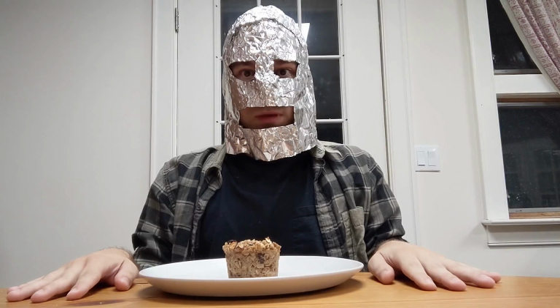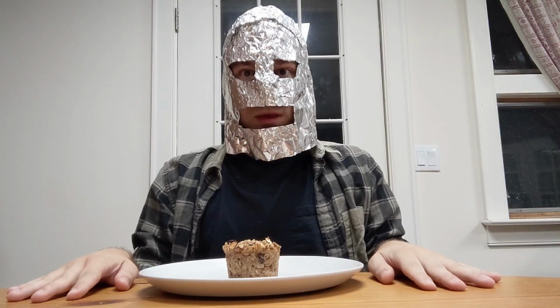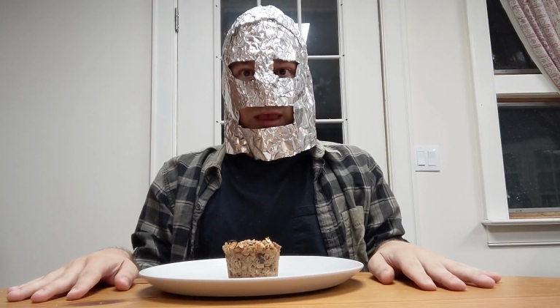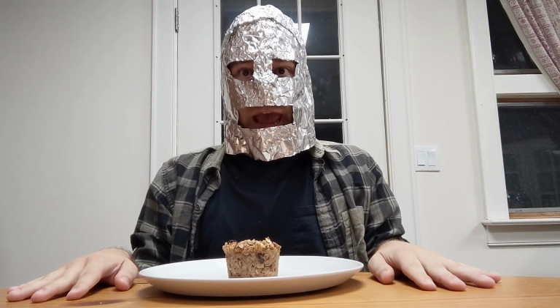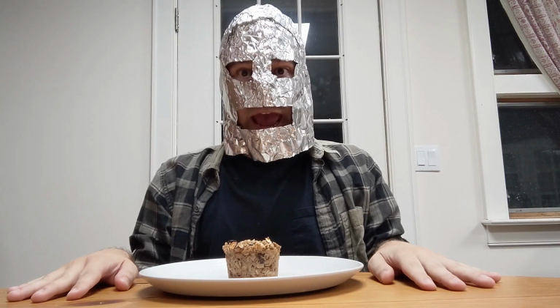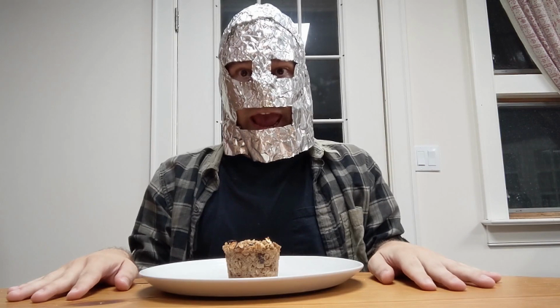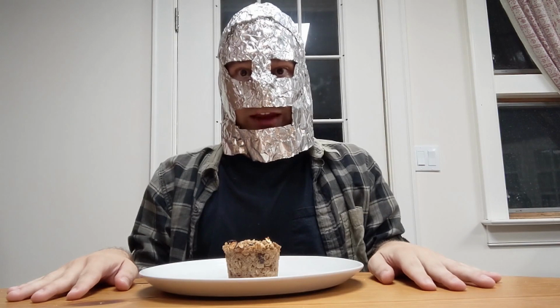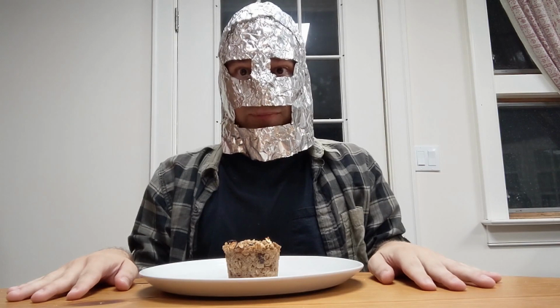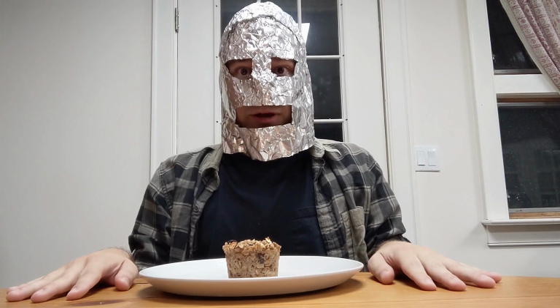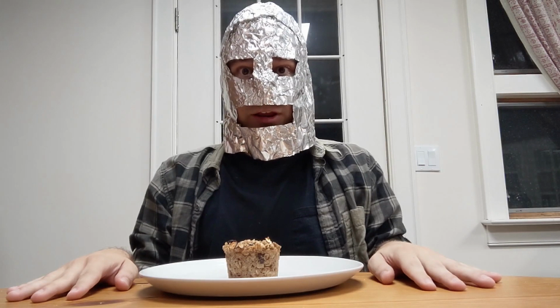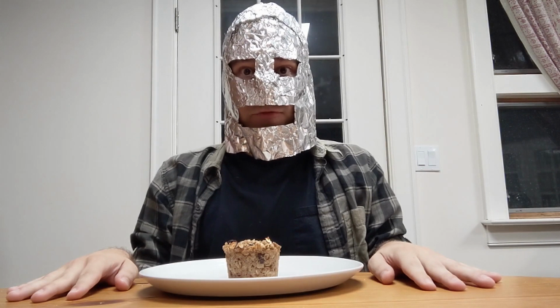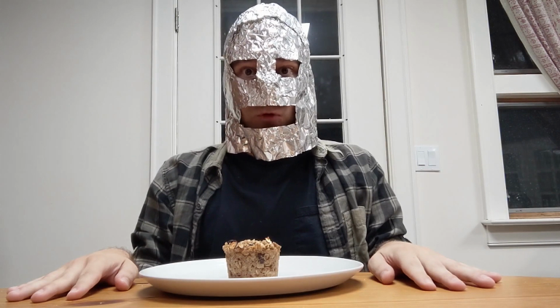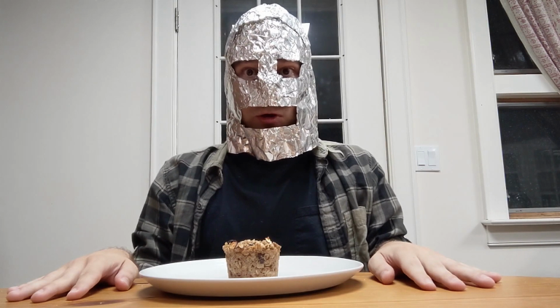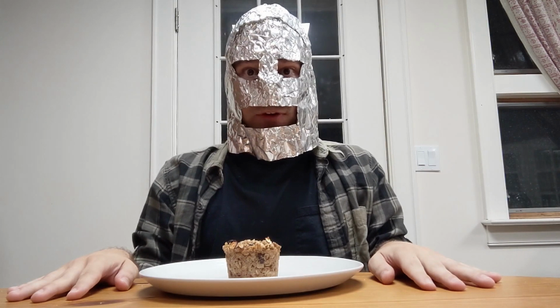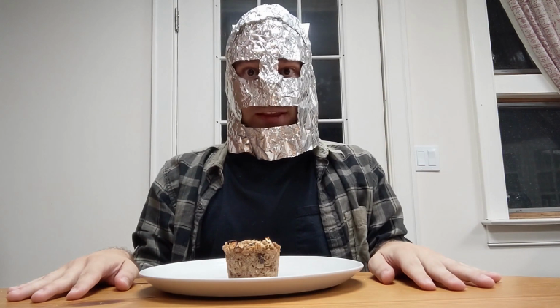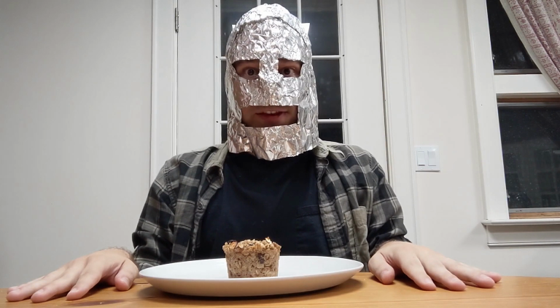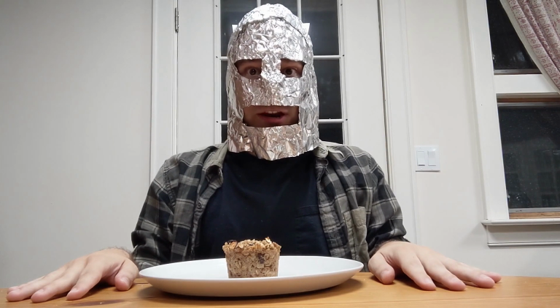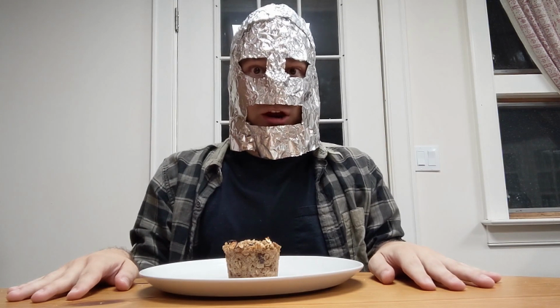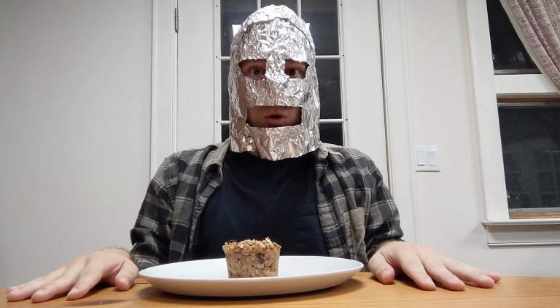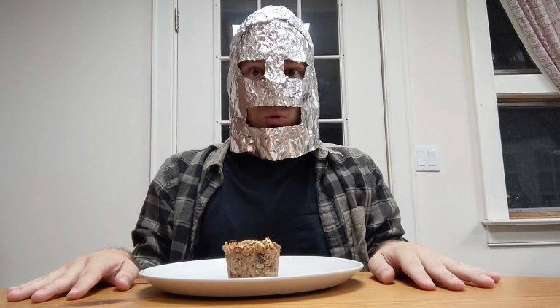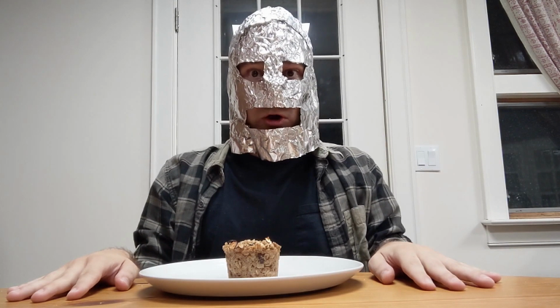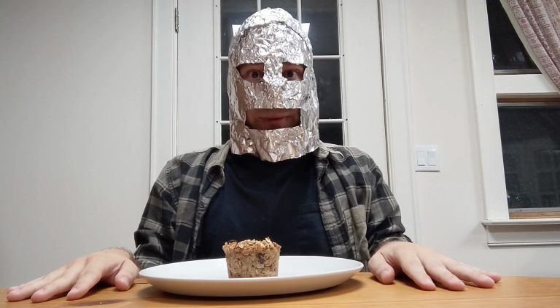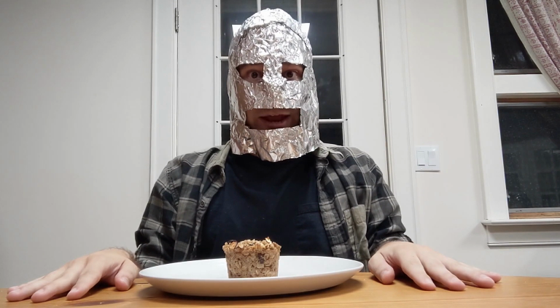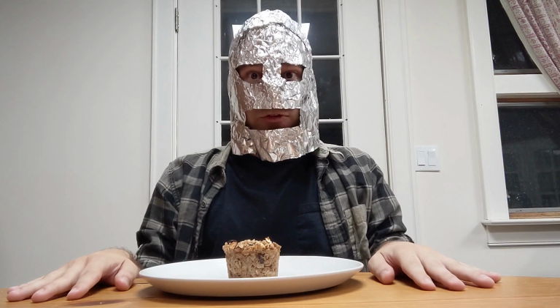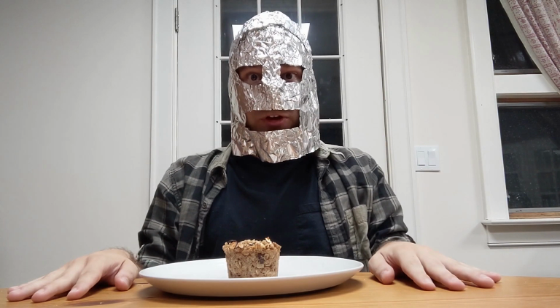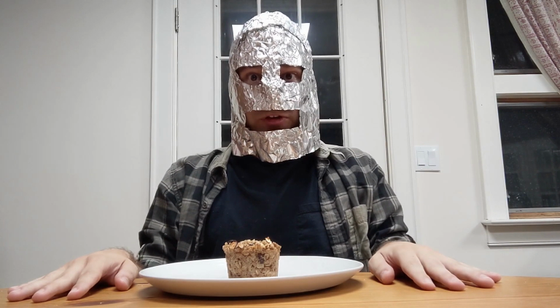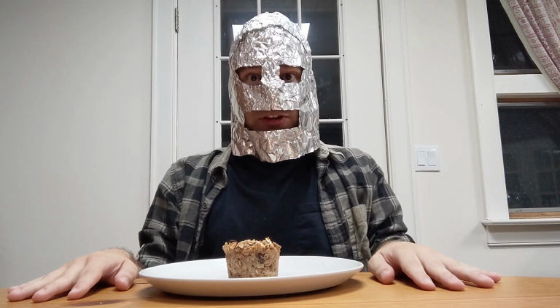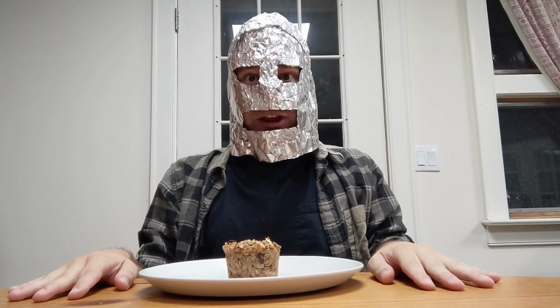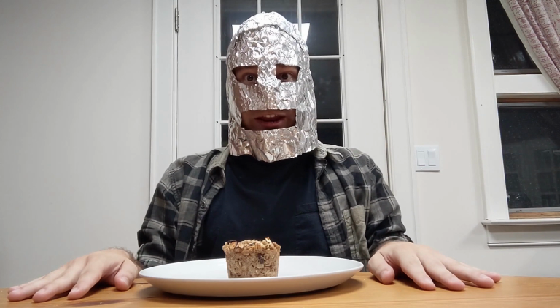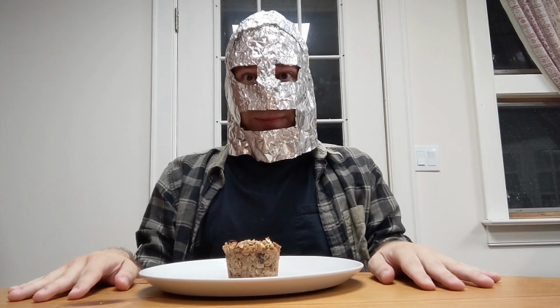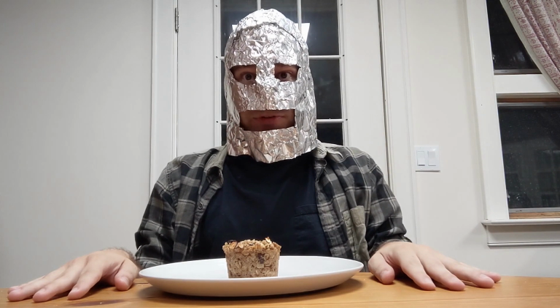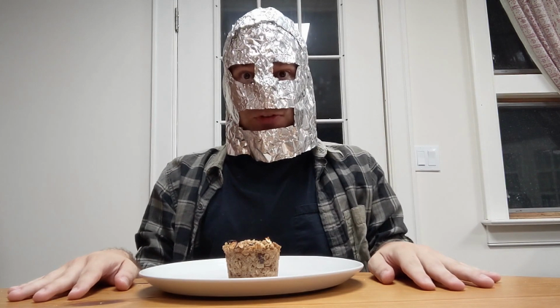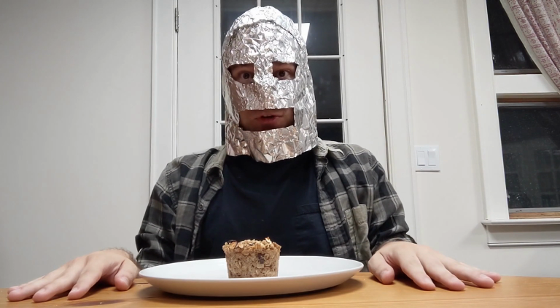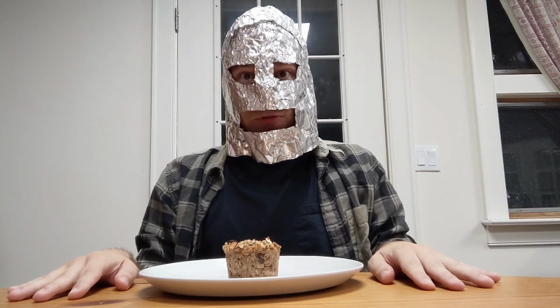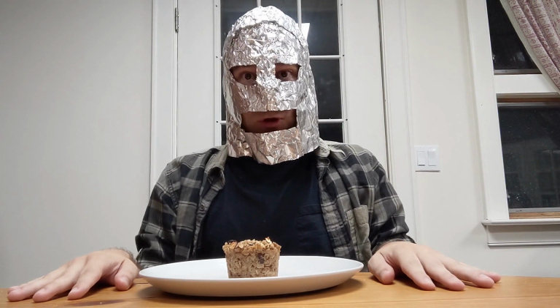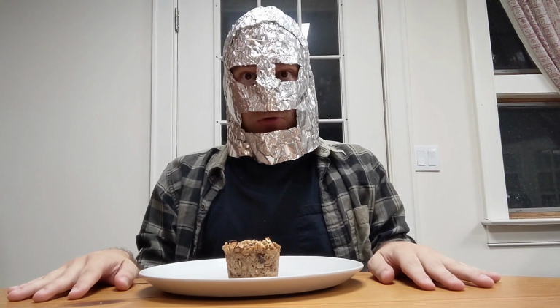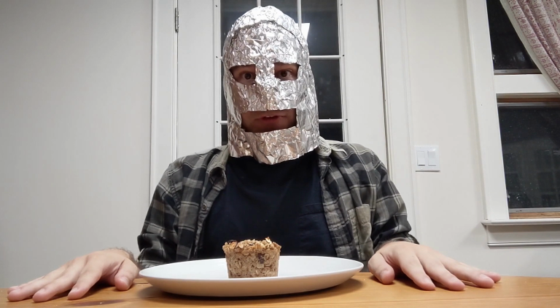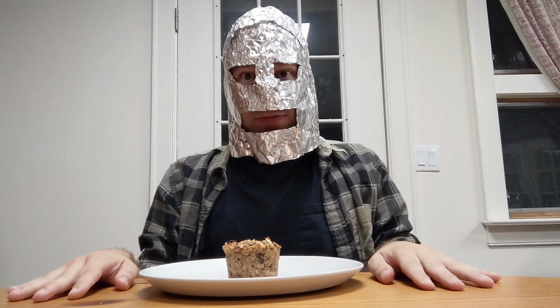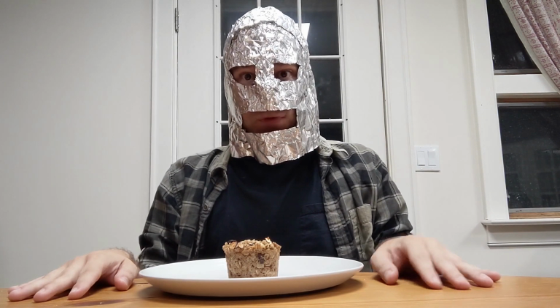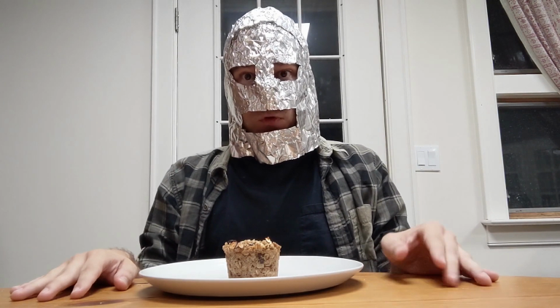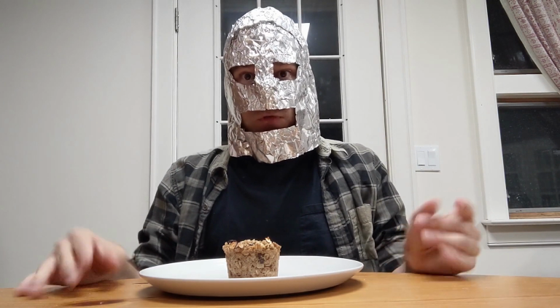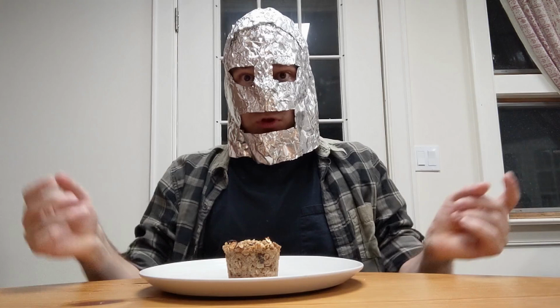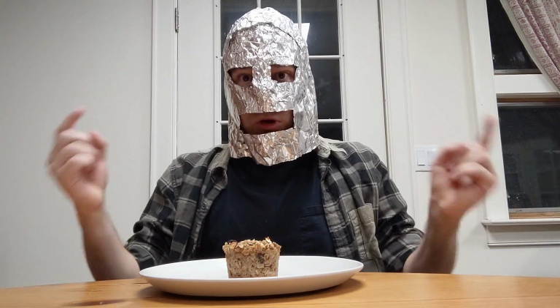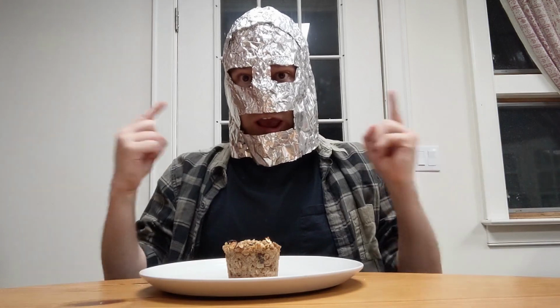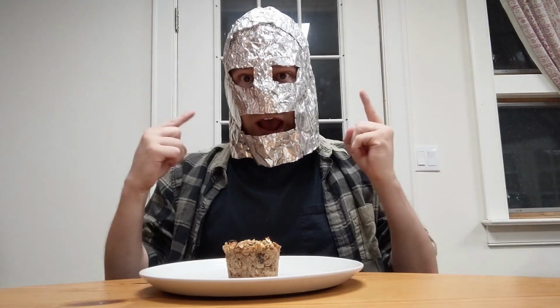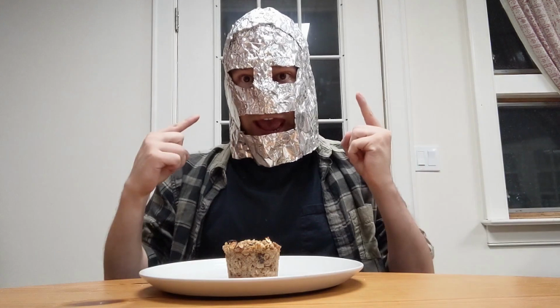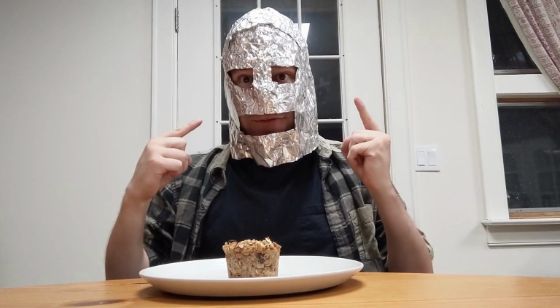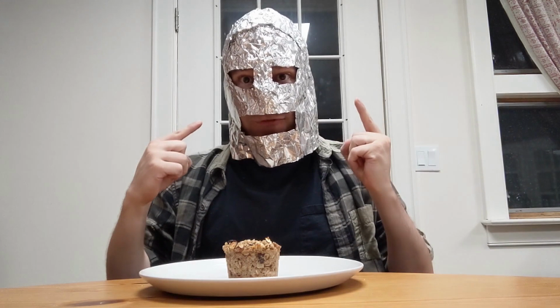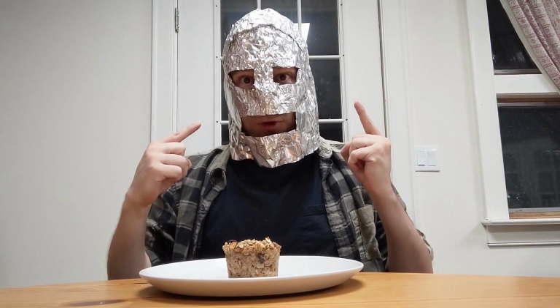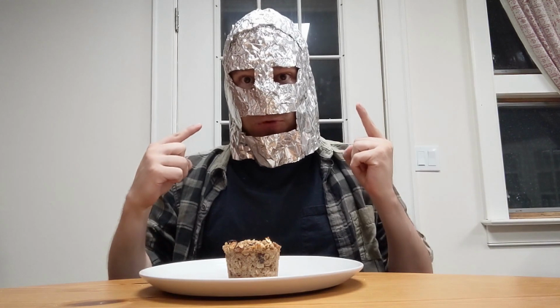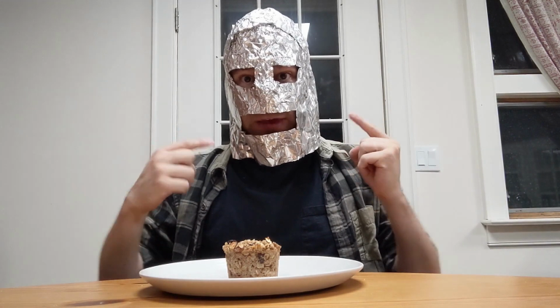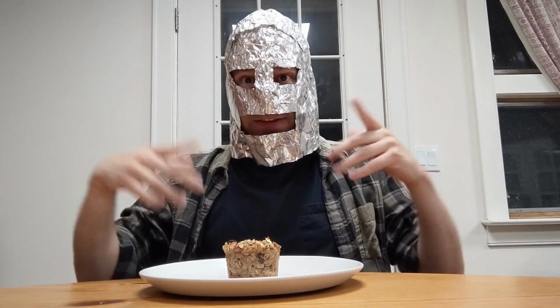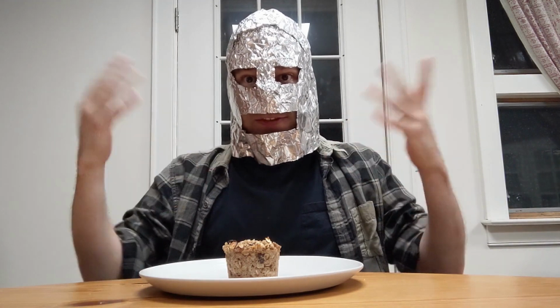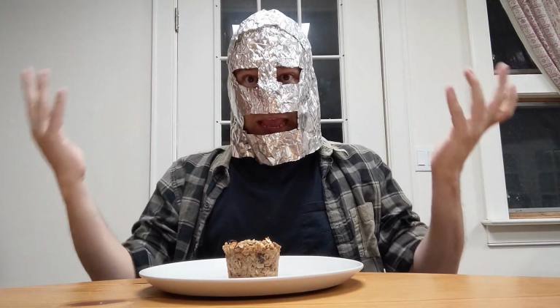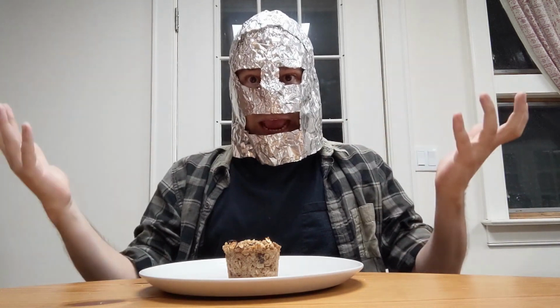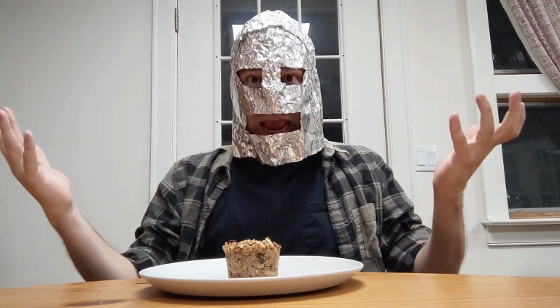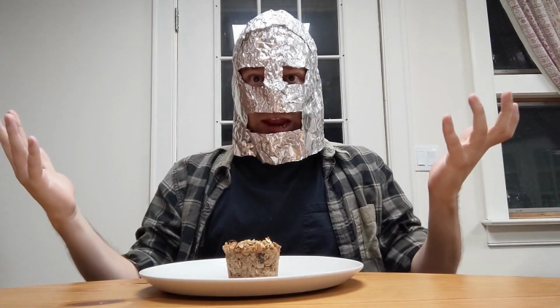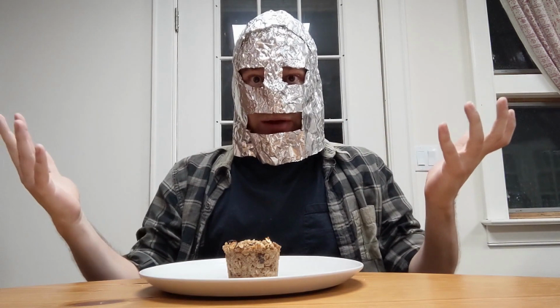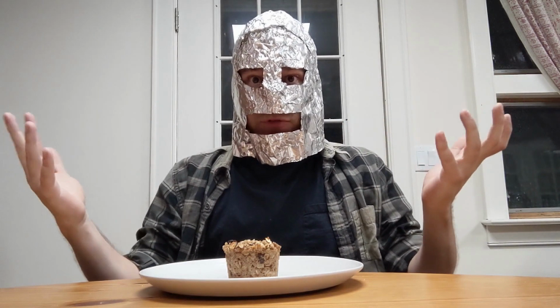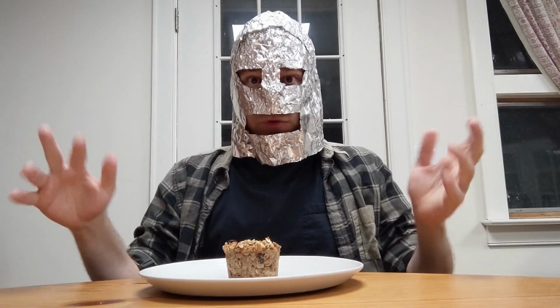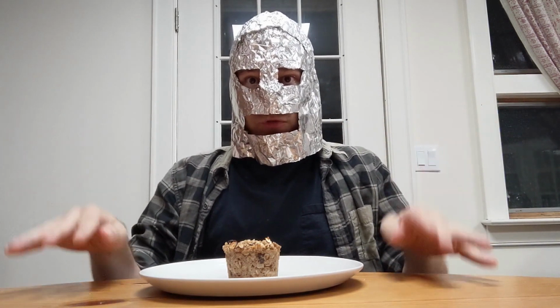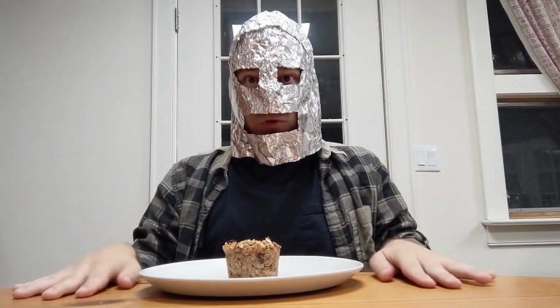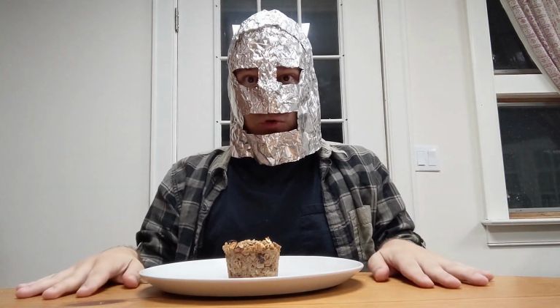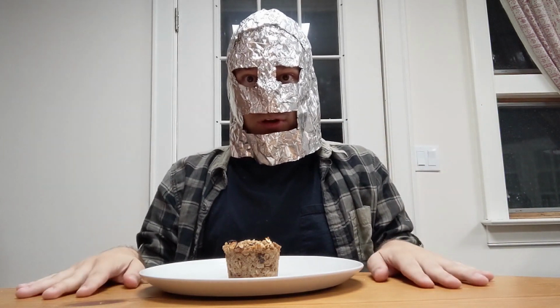Hey everybody, Foil Face here. Welcome back to another exciting episode of Foil Face Food Review. I have a foil face and I review food.